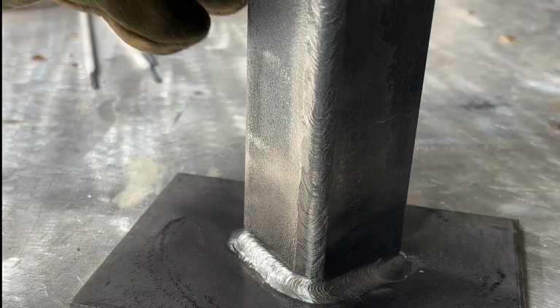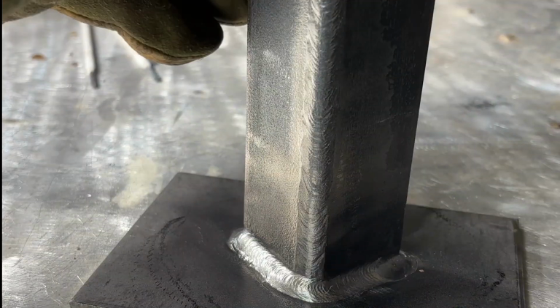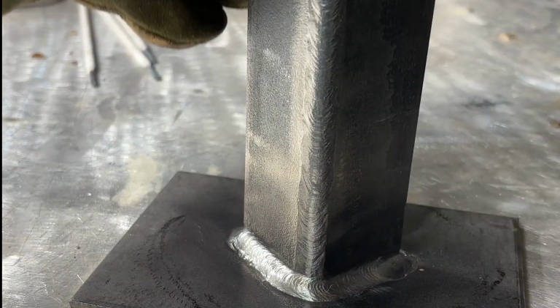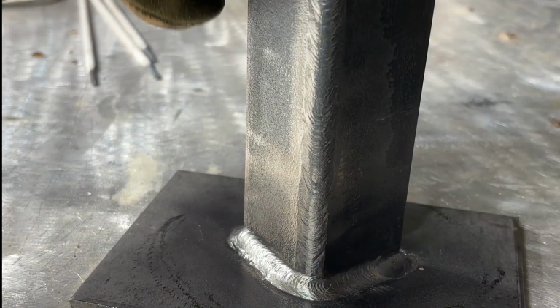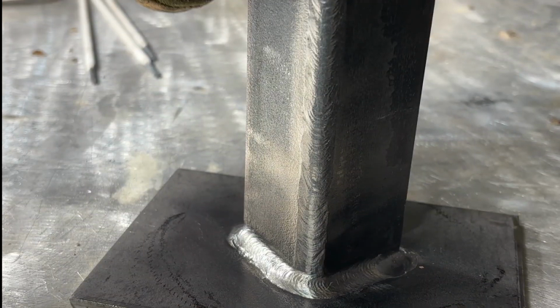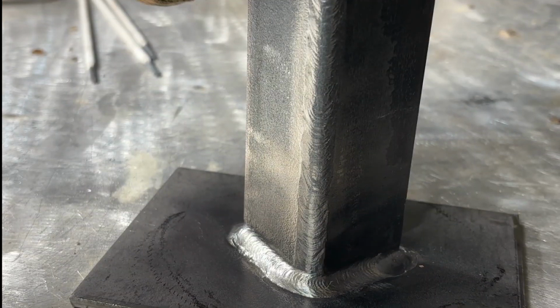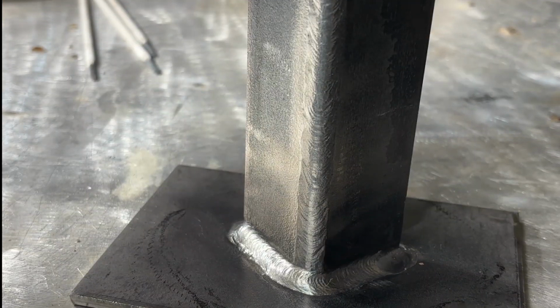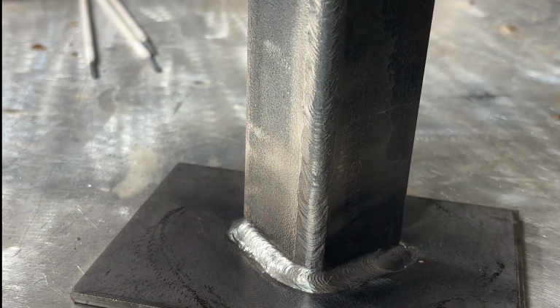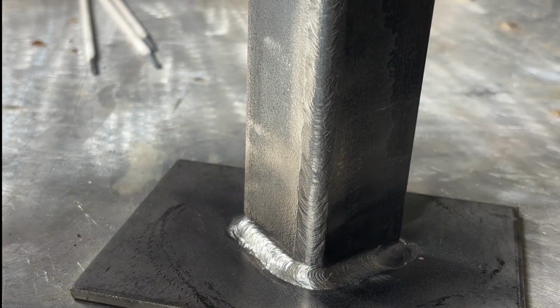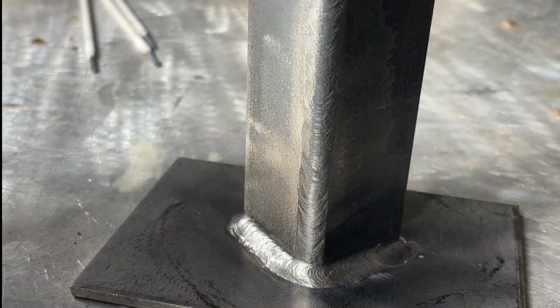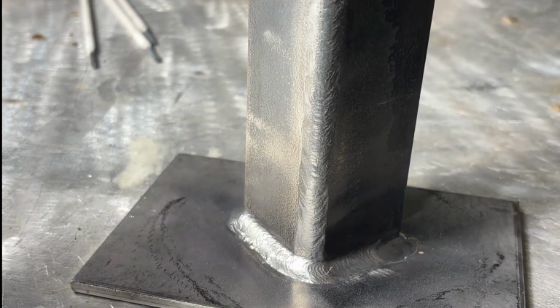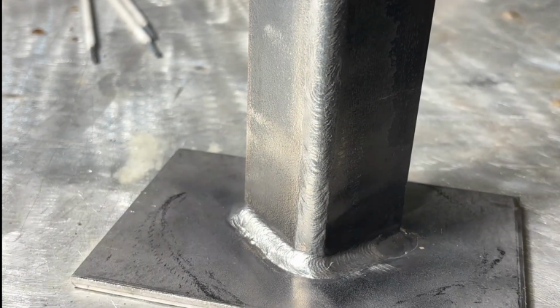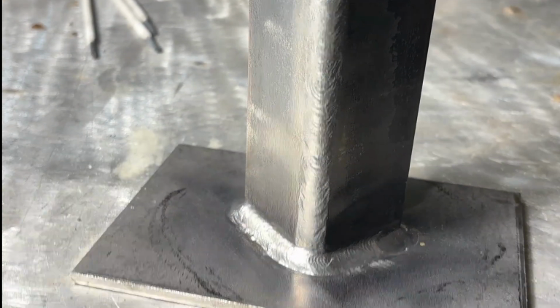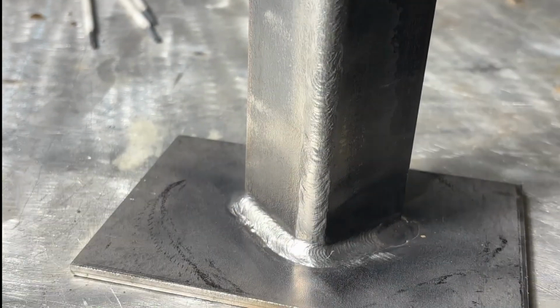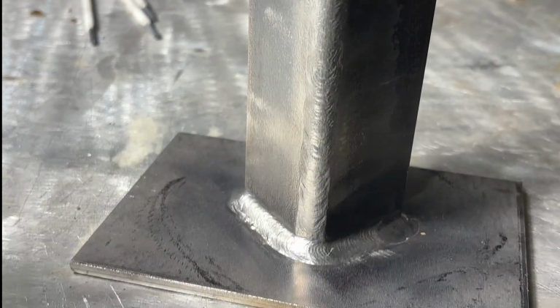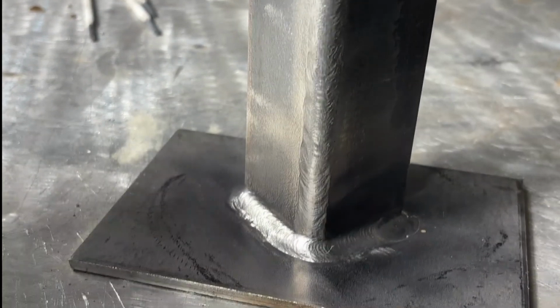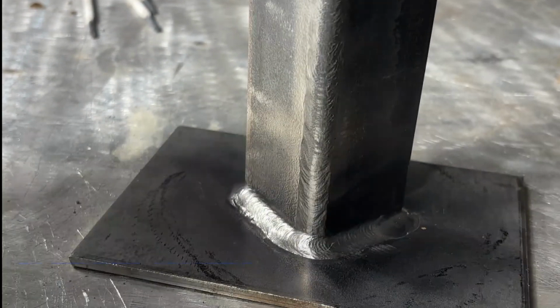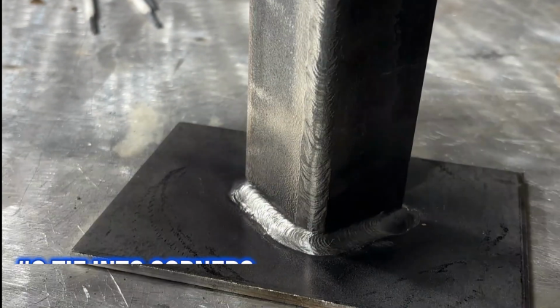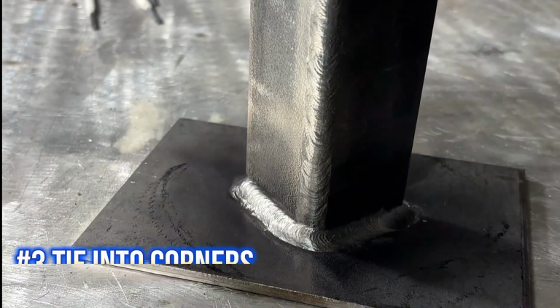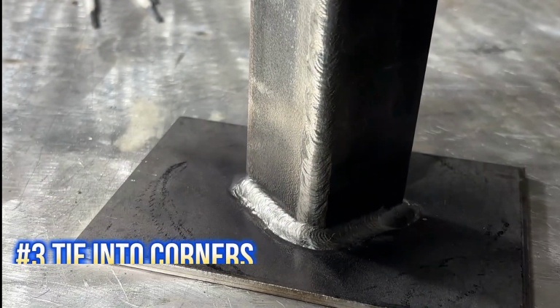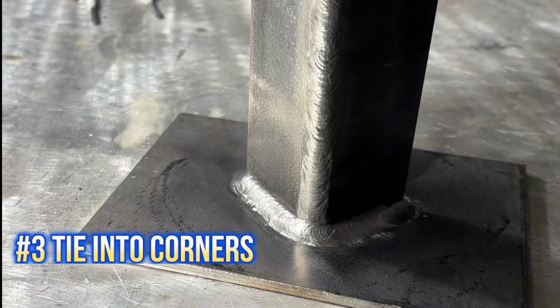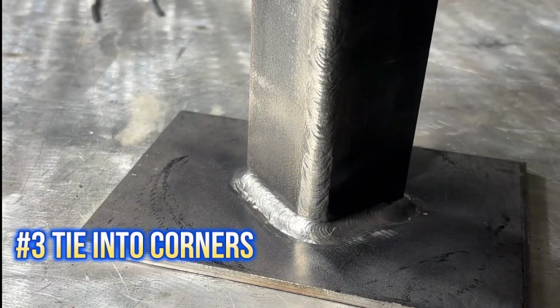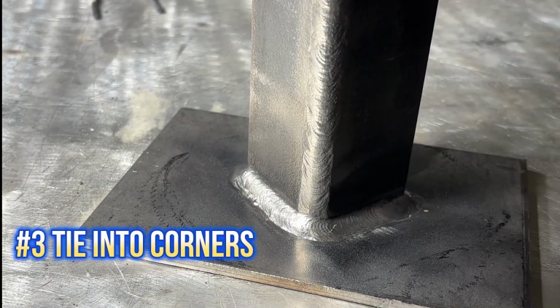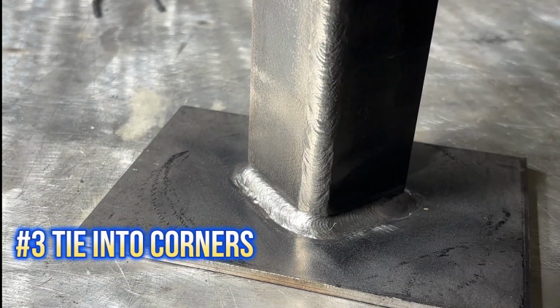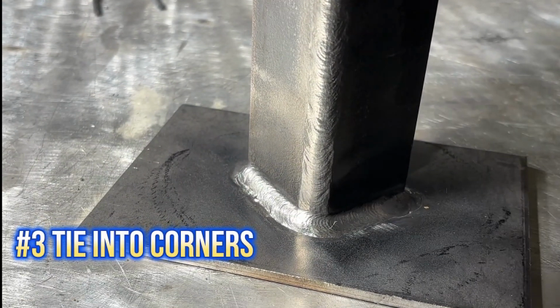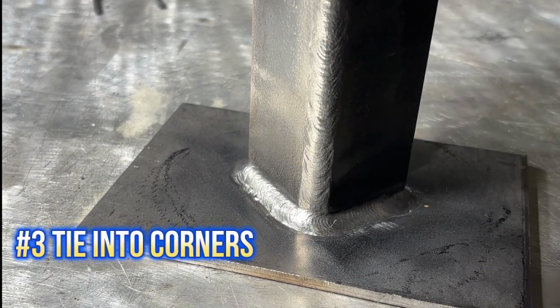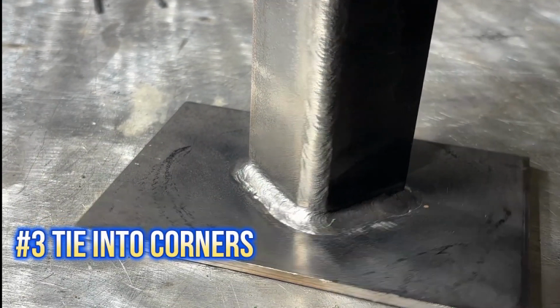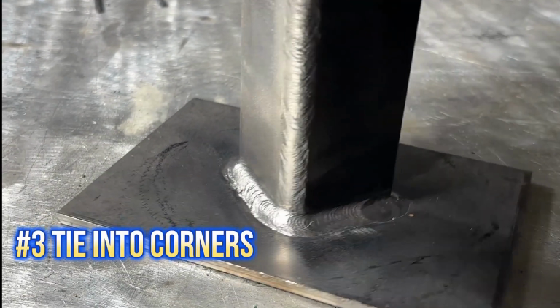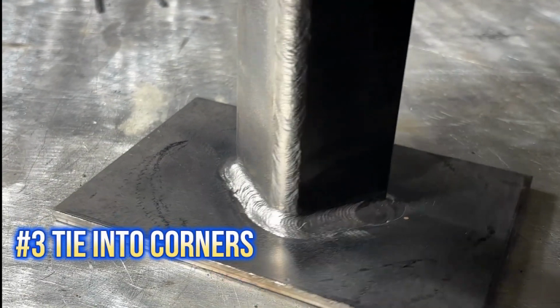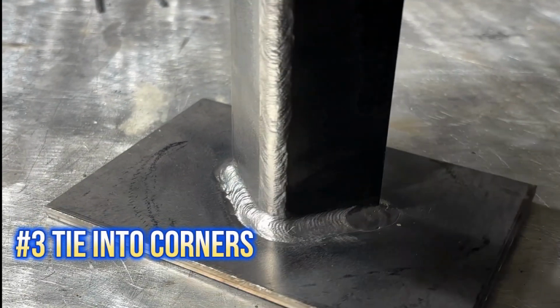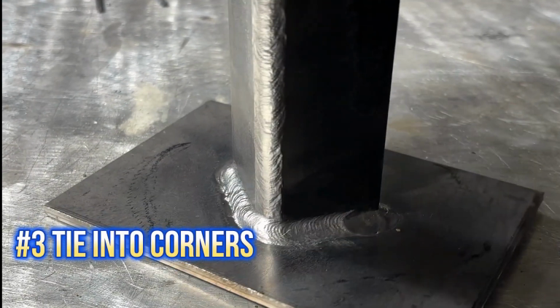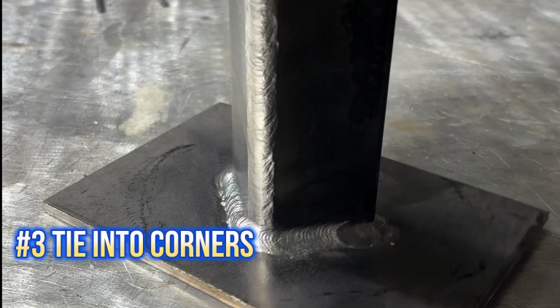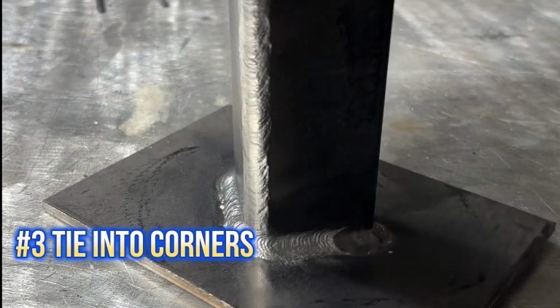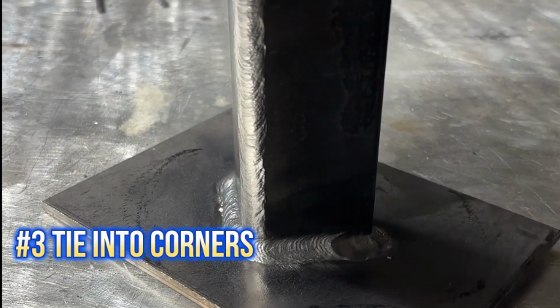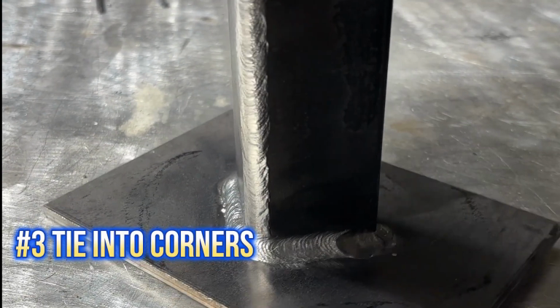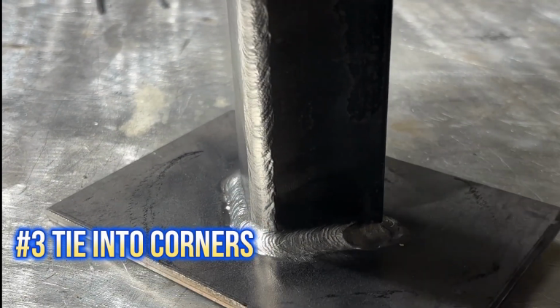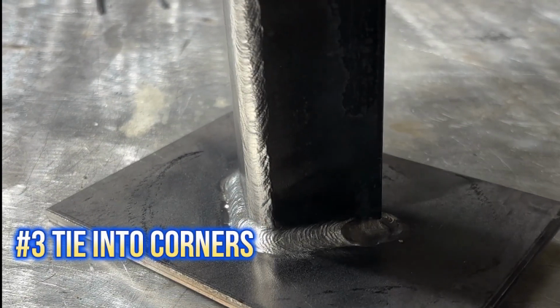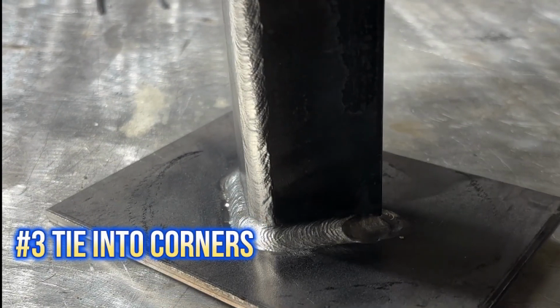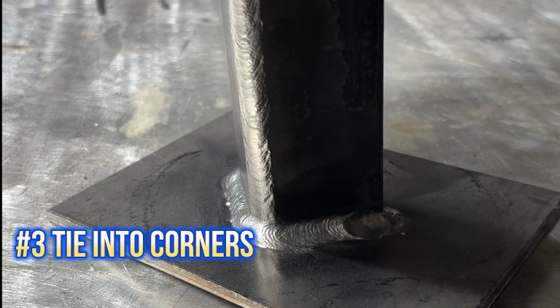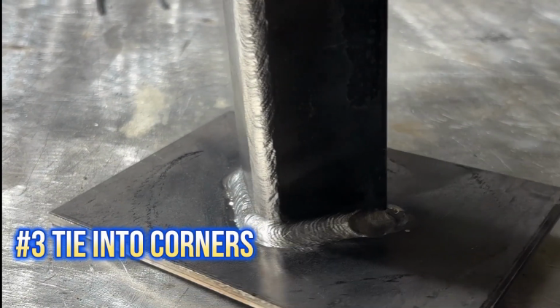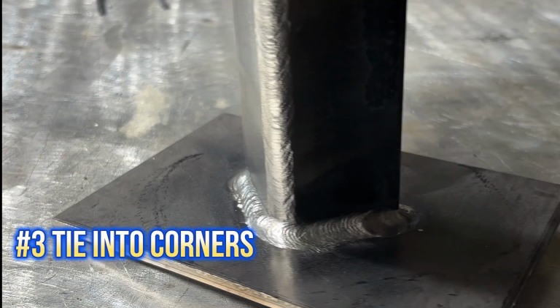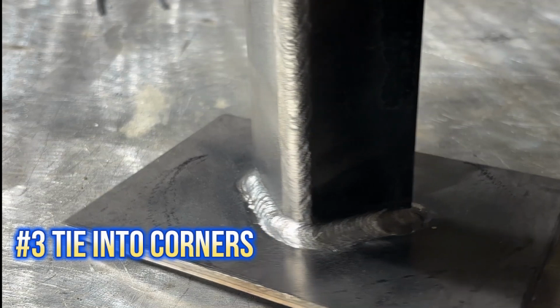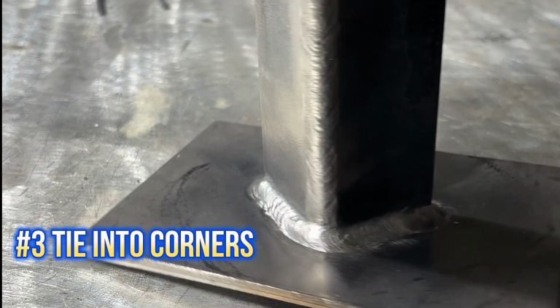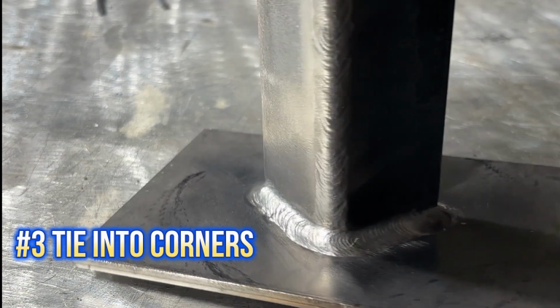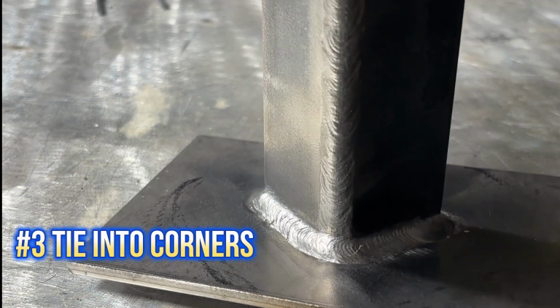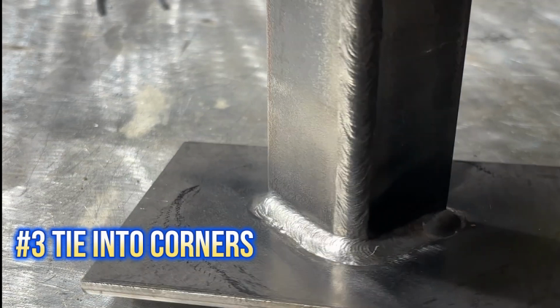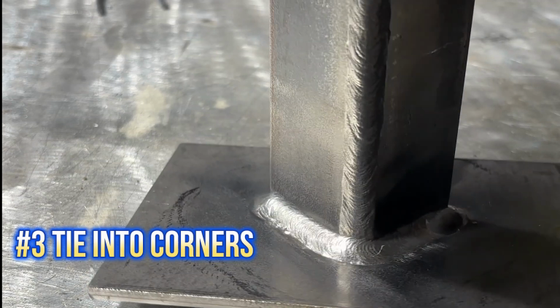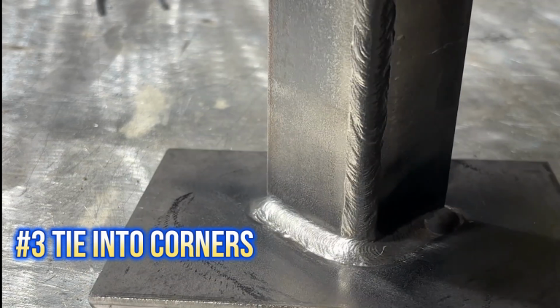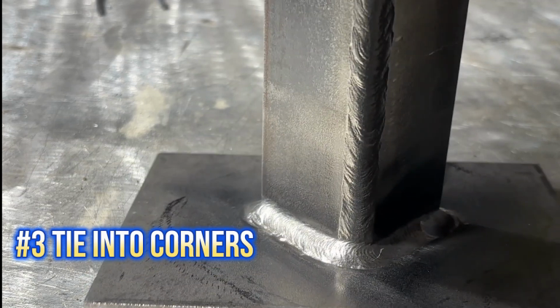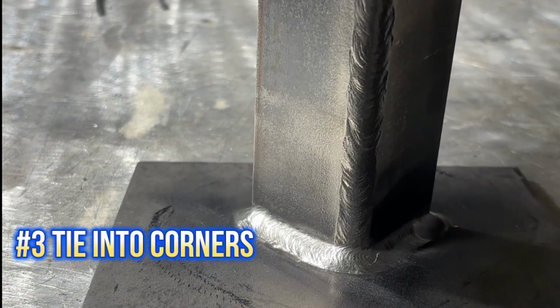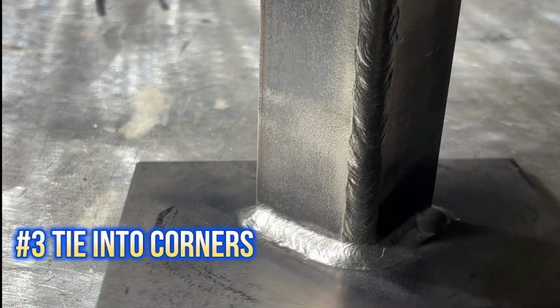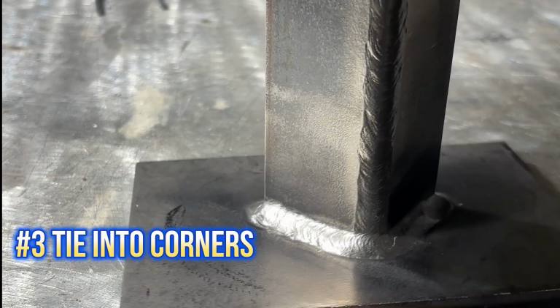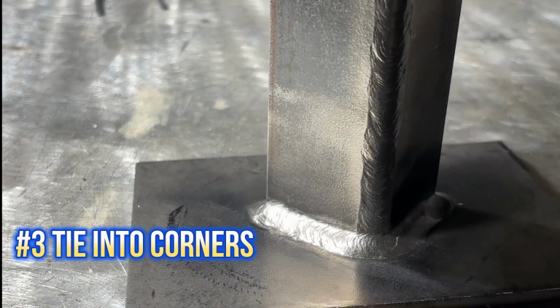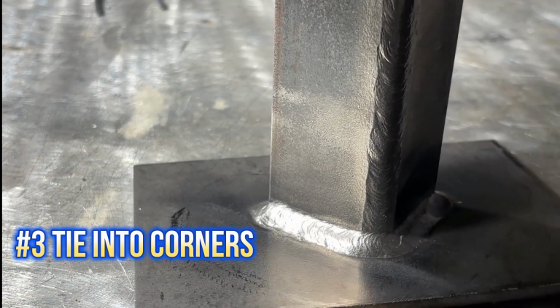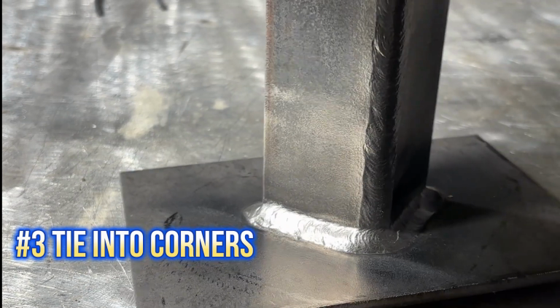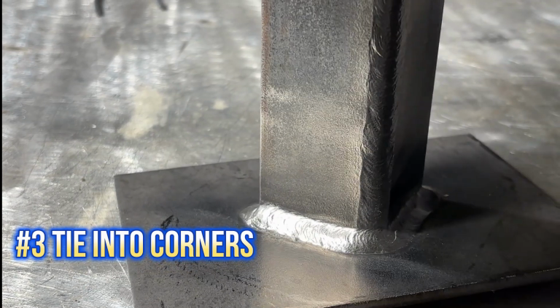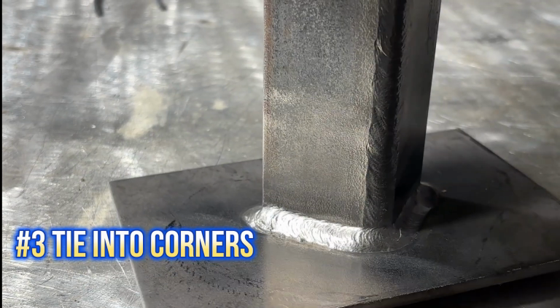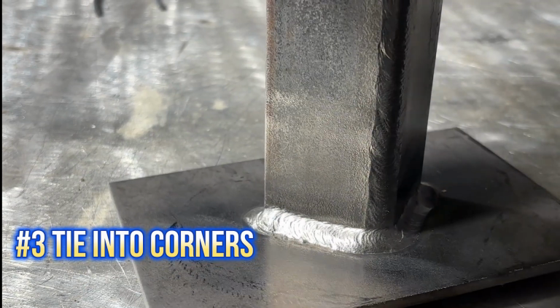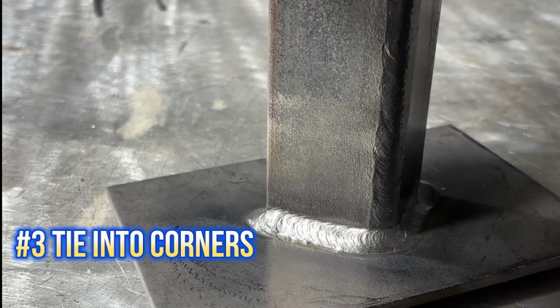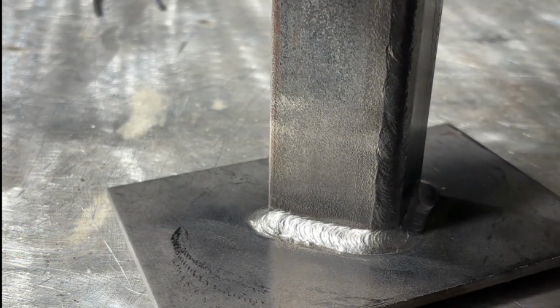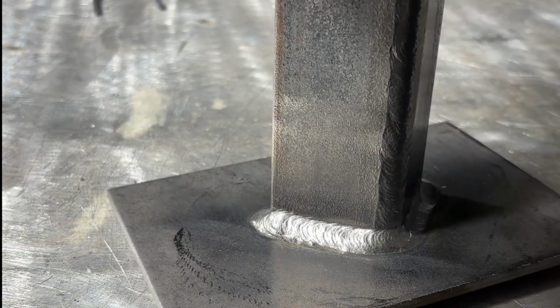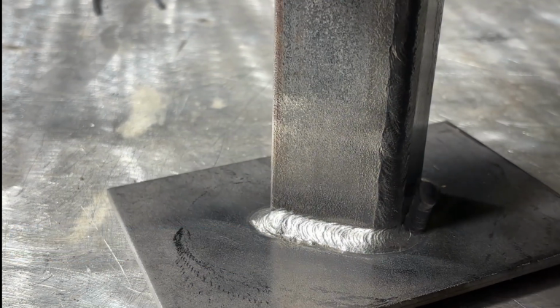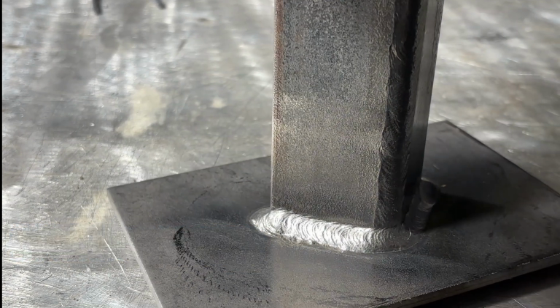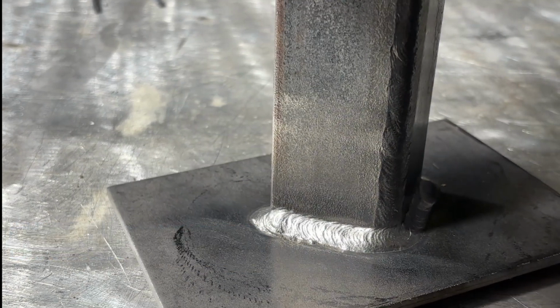Number 3: tie into both those corners and travel a little slower through that middle. Give it a nice clean, and then we examine.